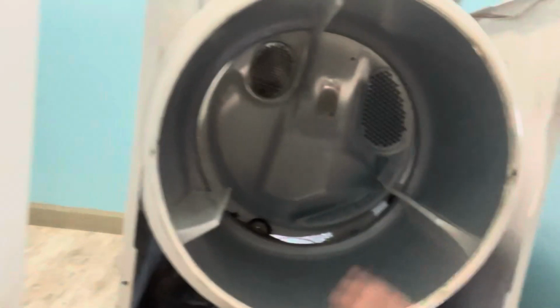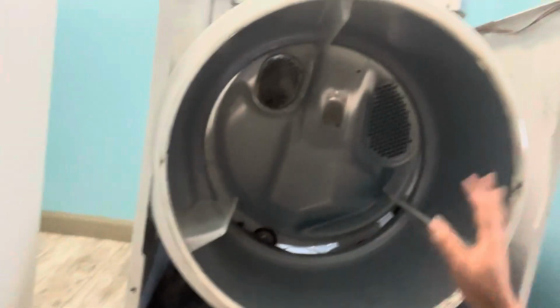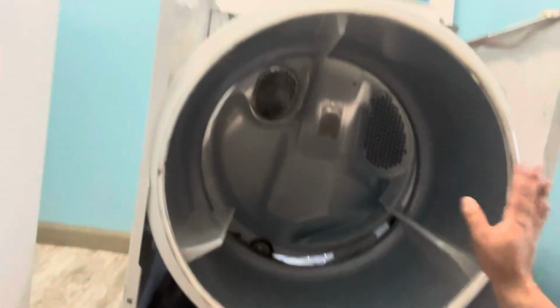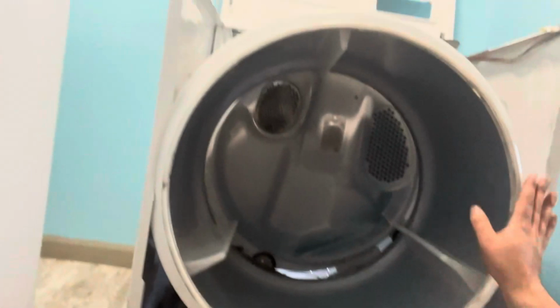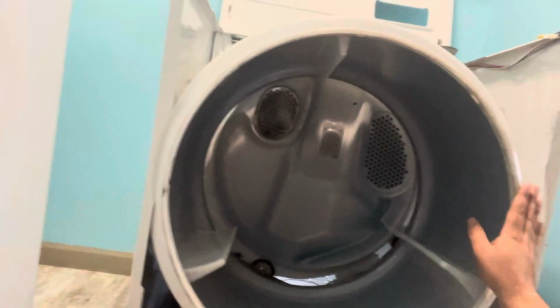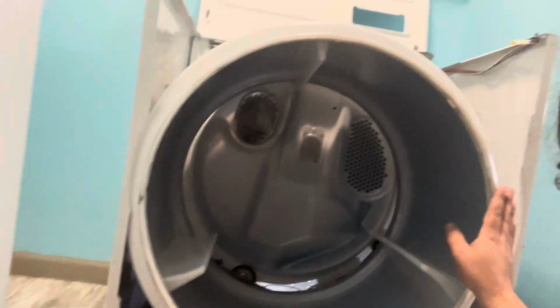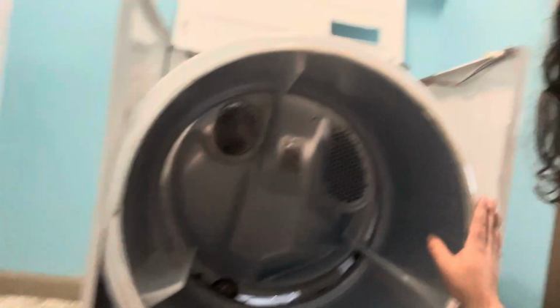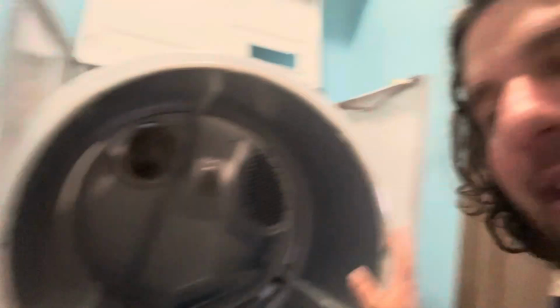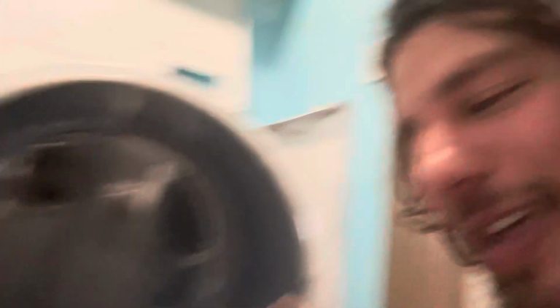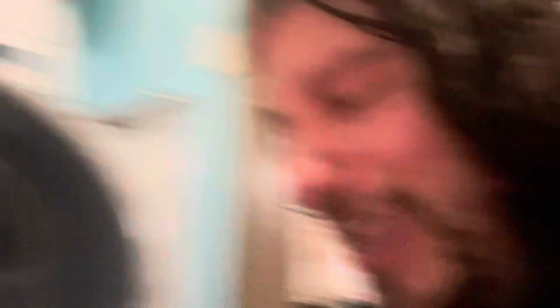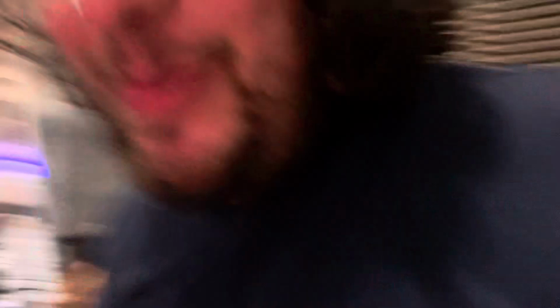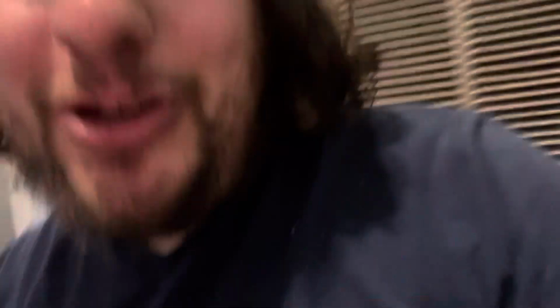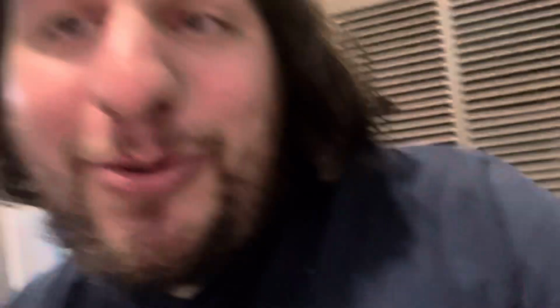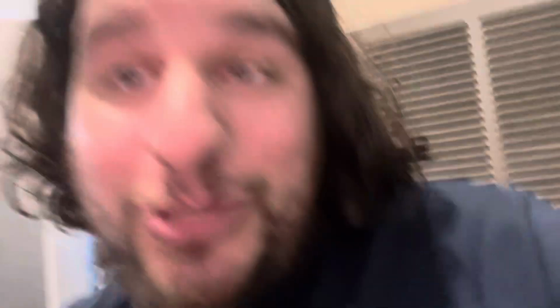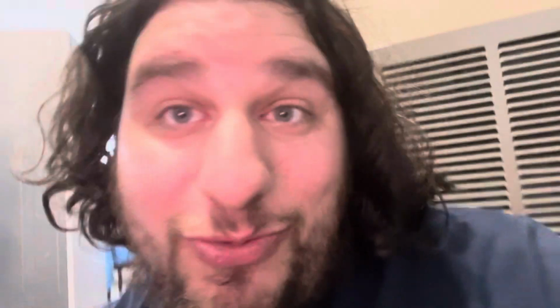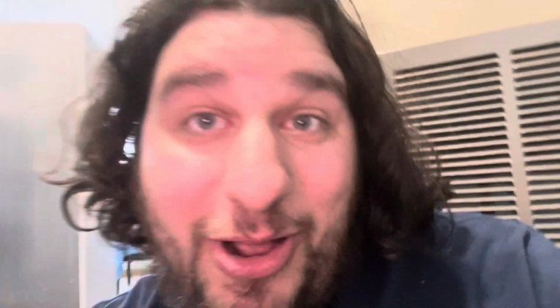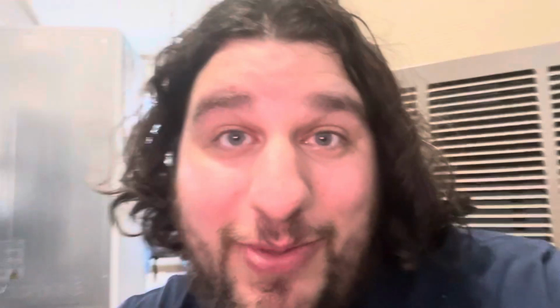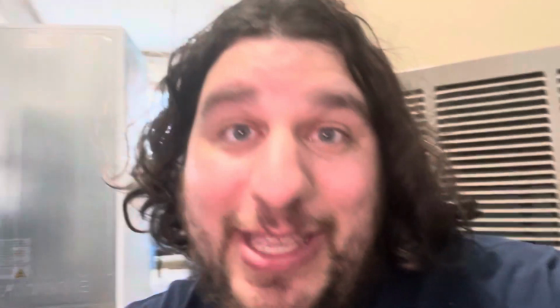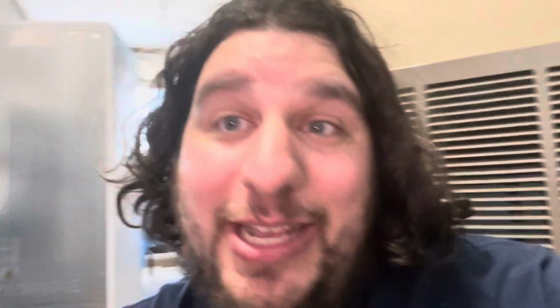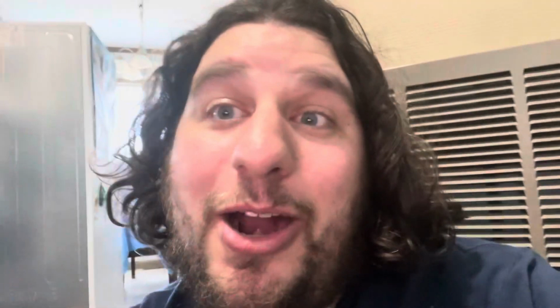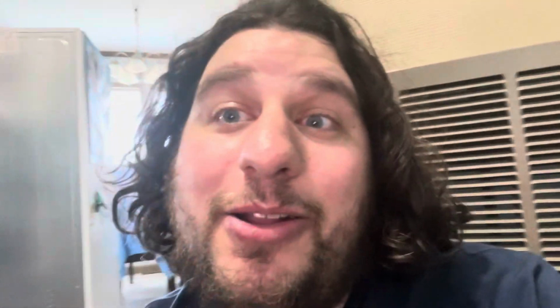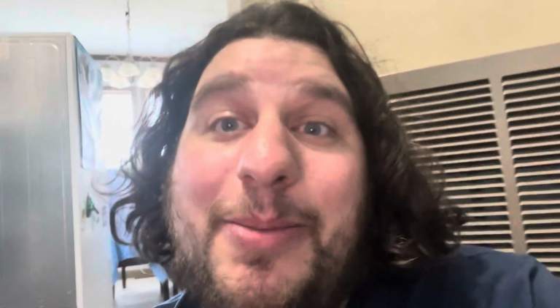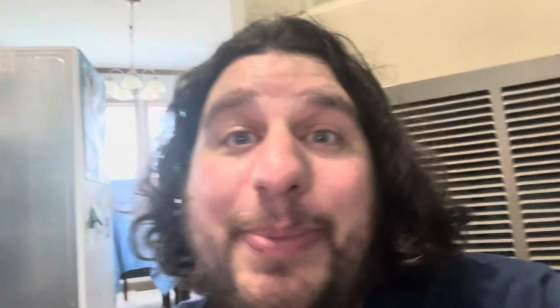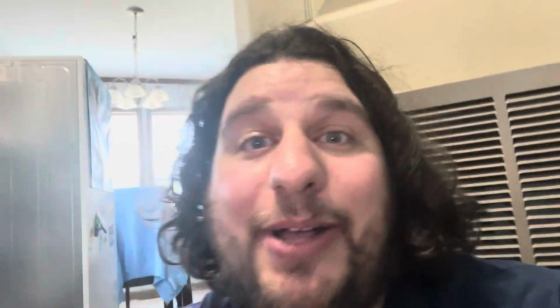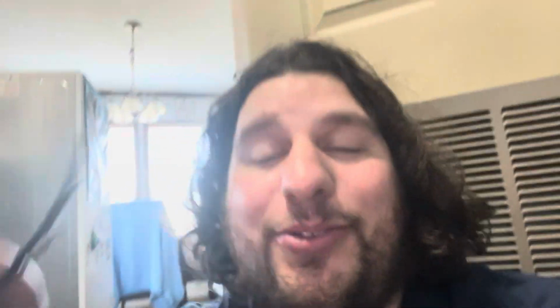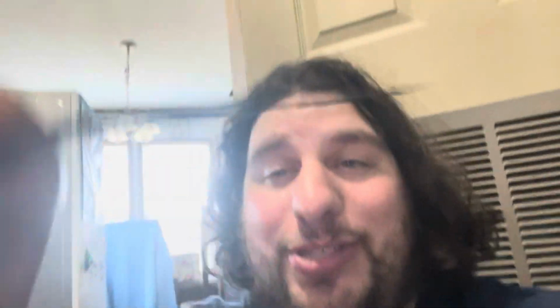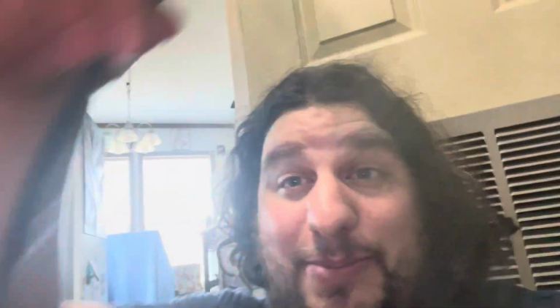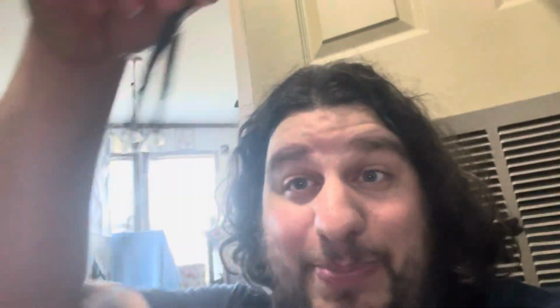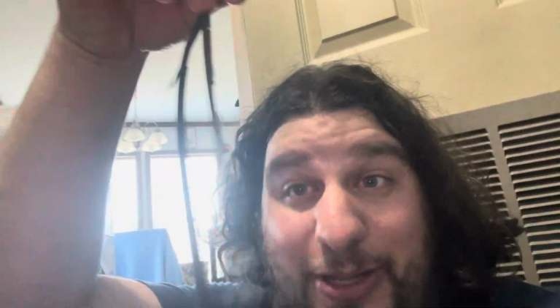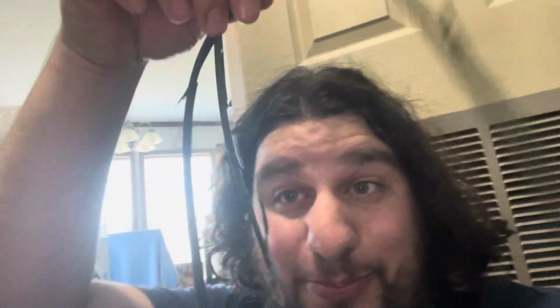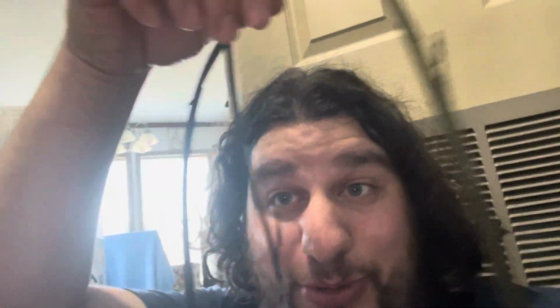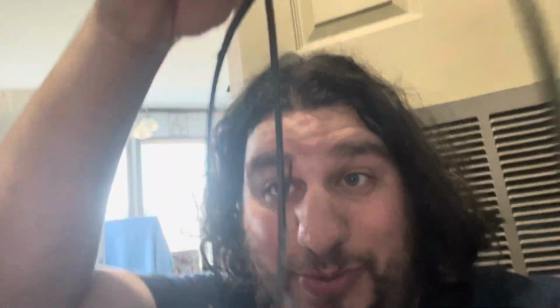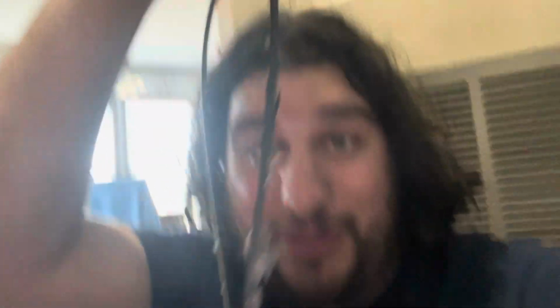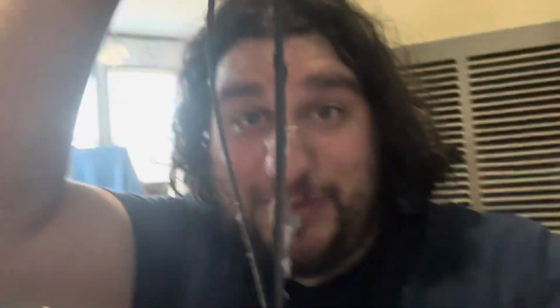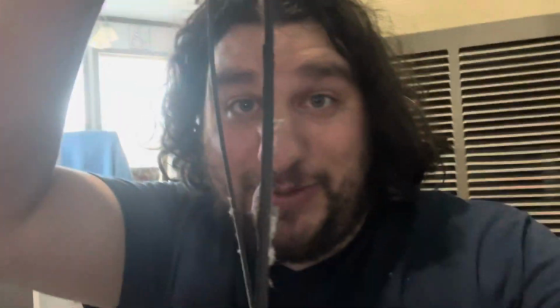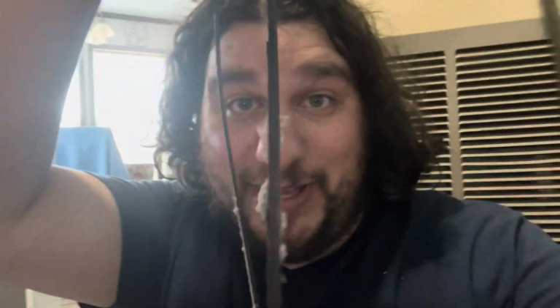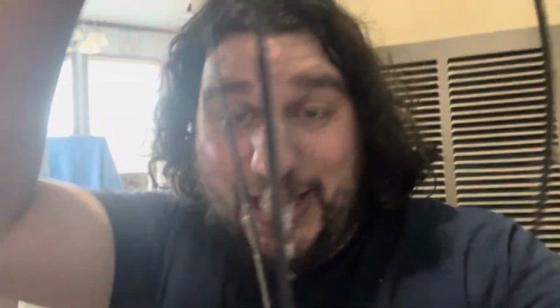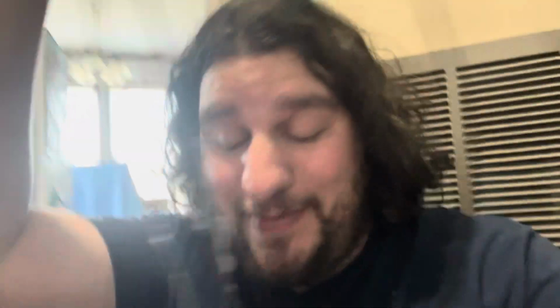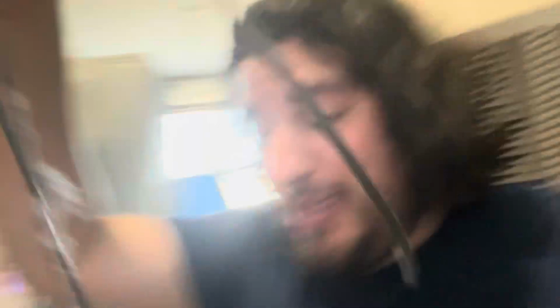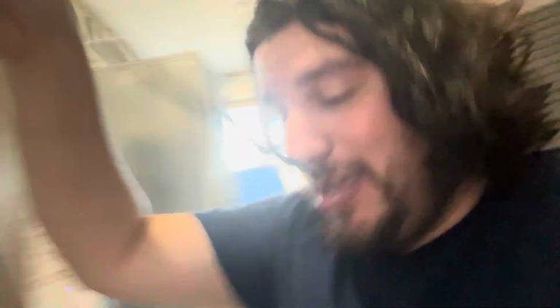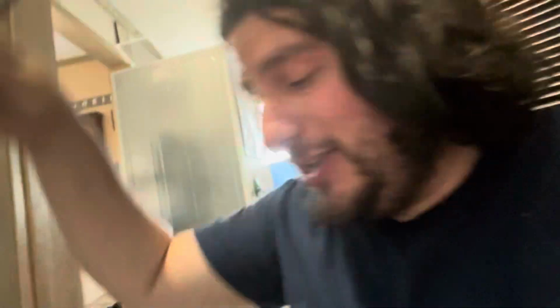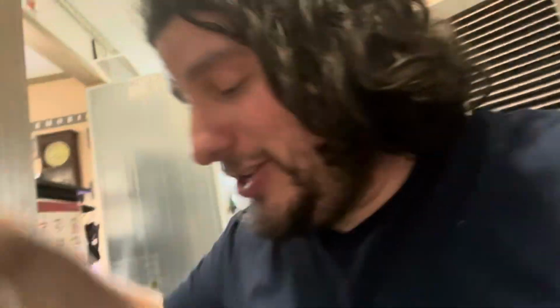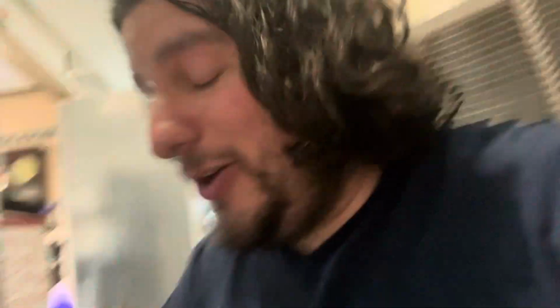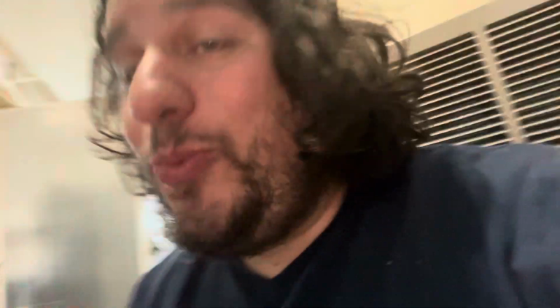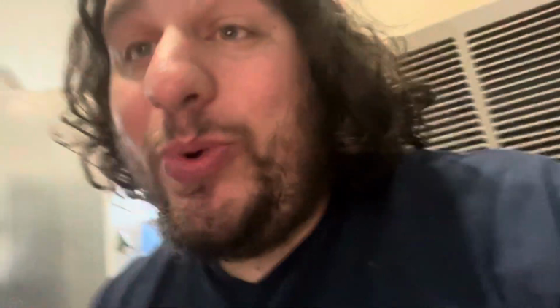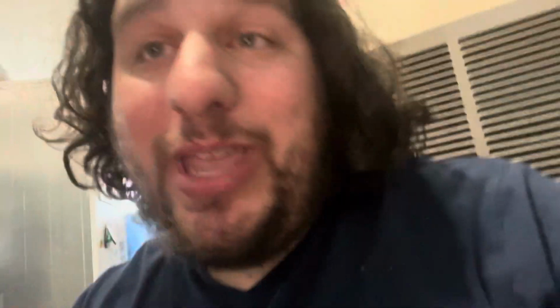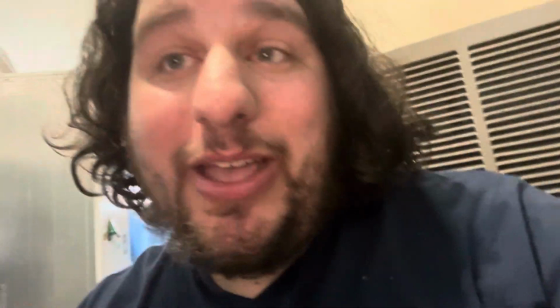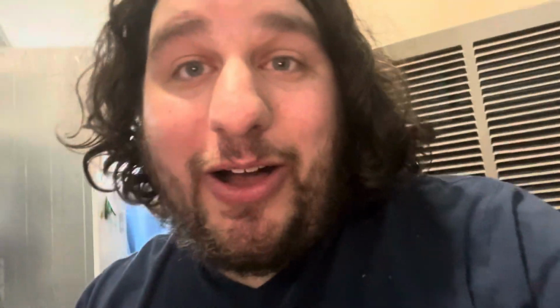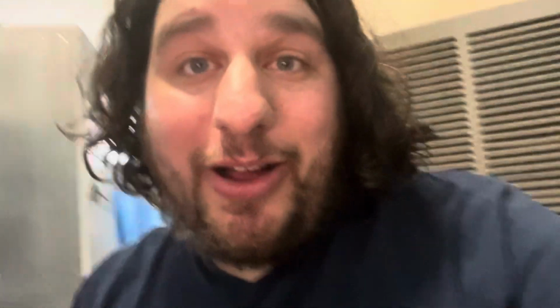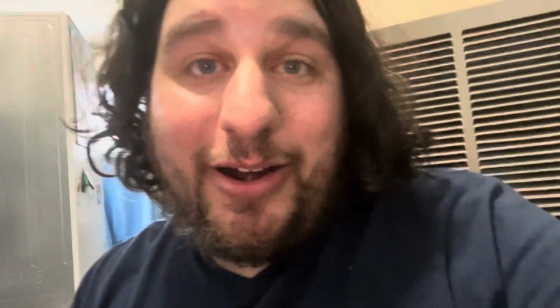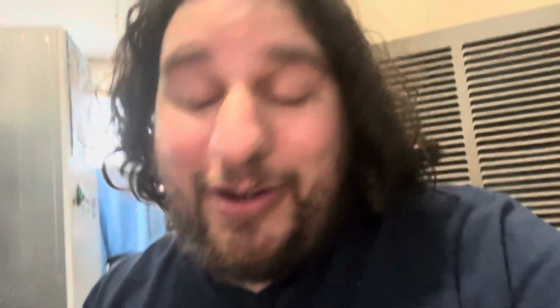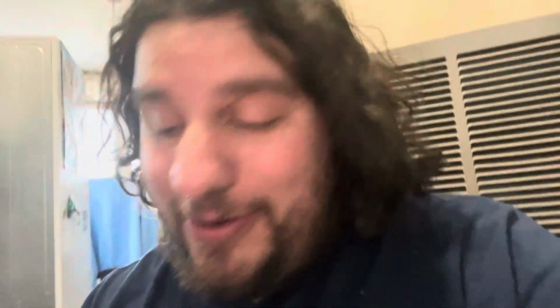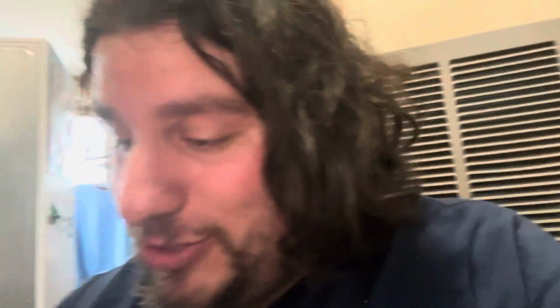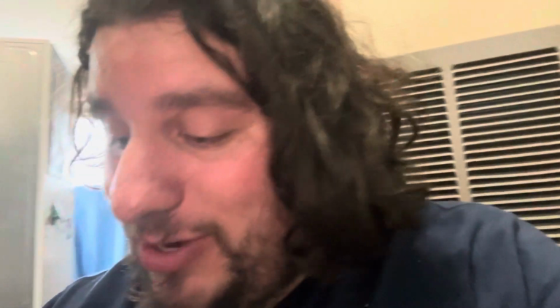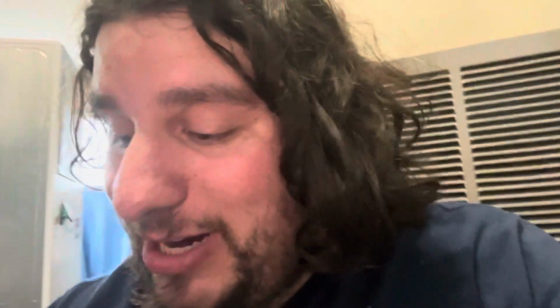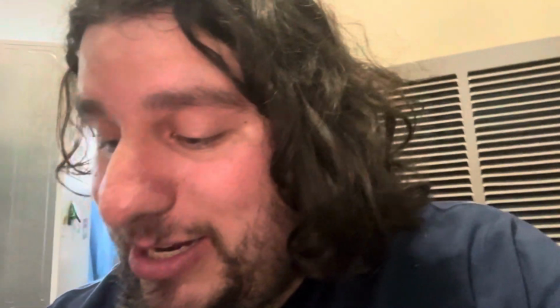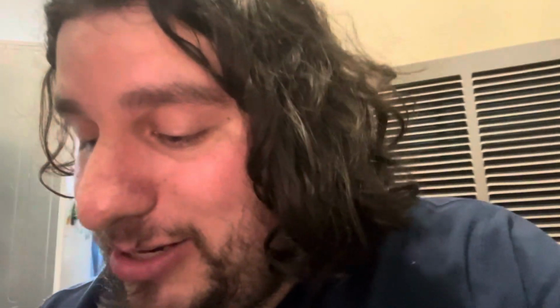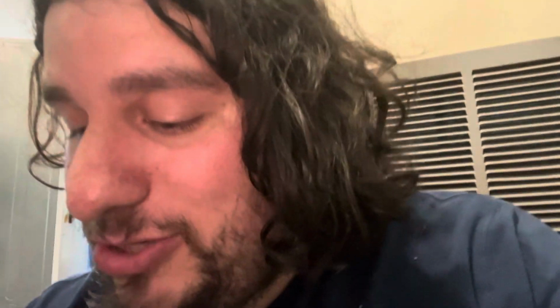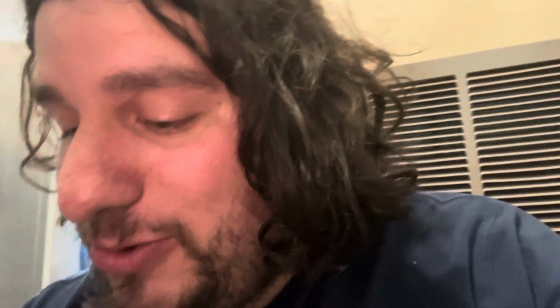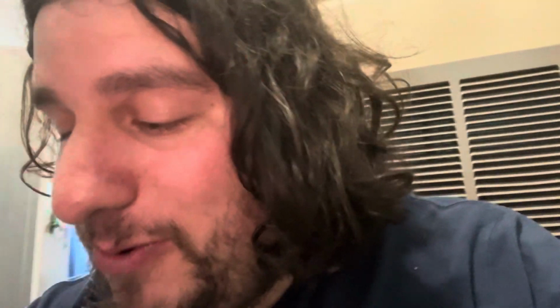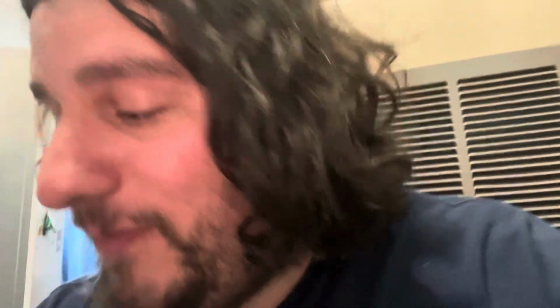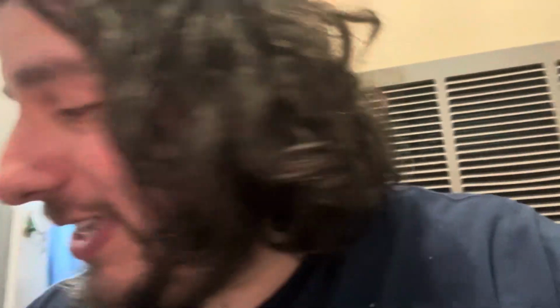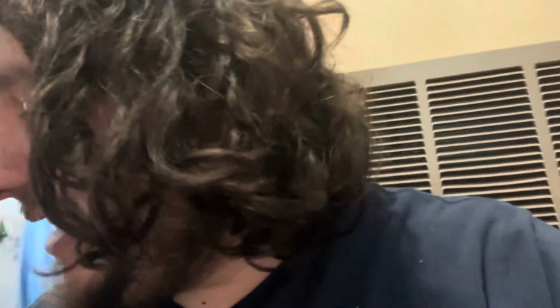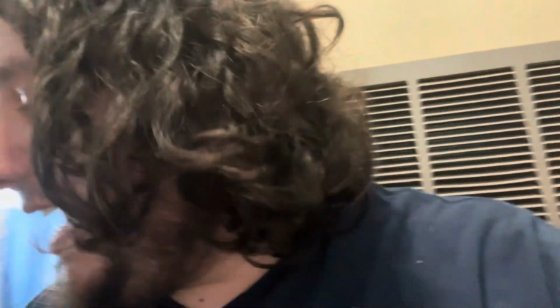This is our dryer. And we know what's wrong with it. The belt broke. So we are trying to fix that.